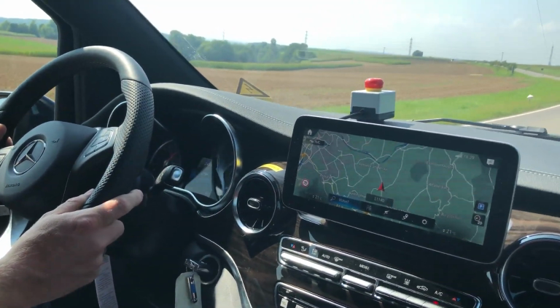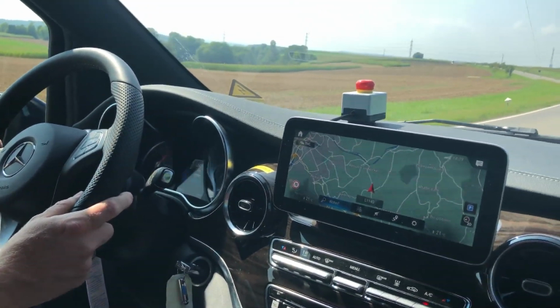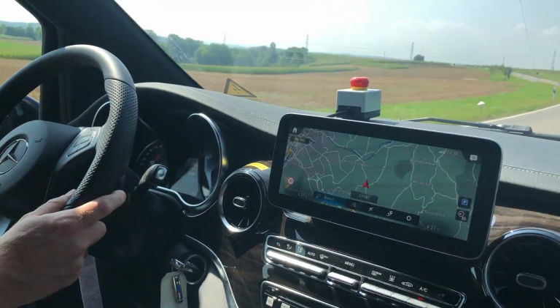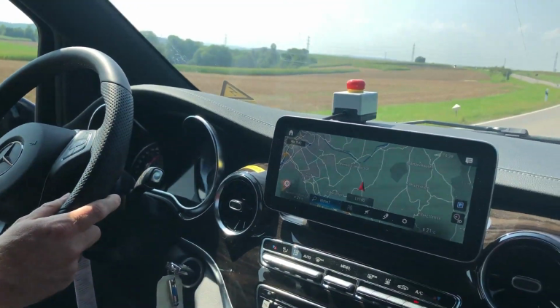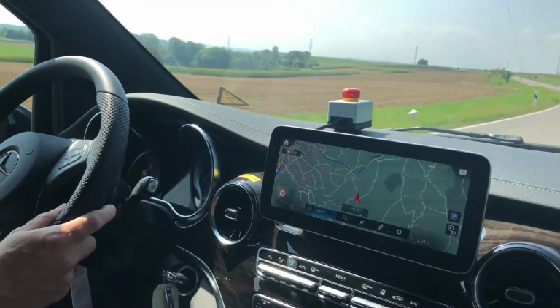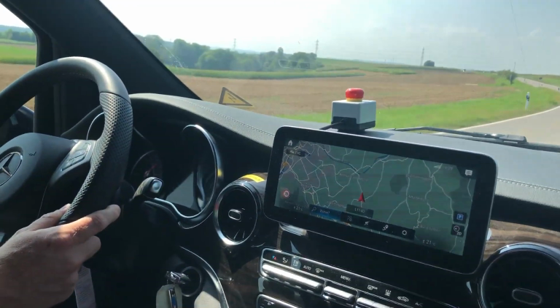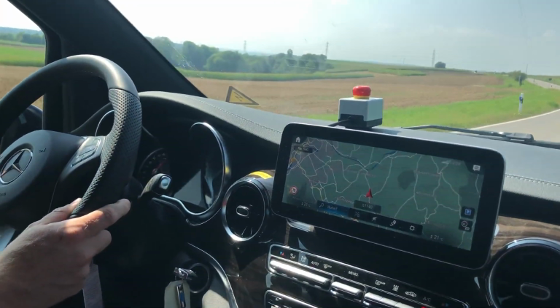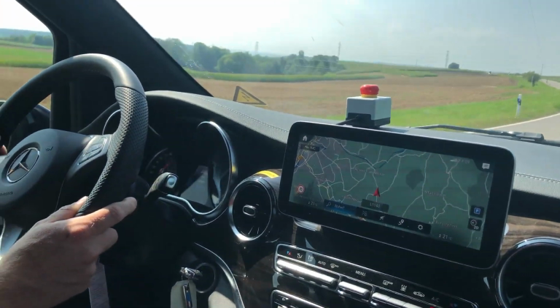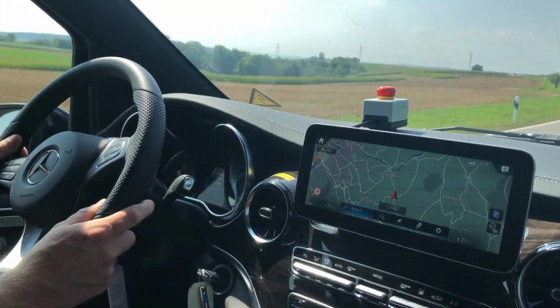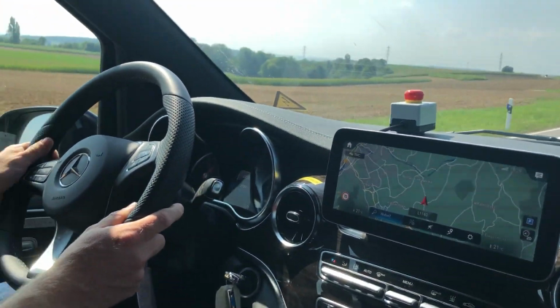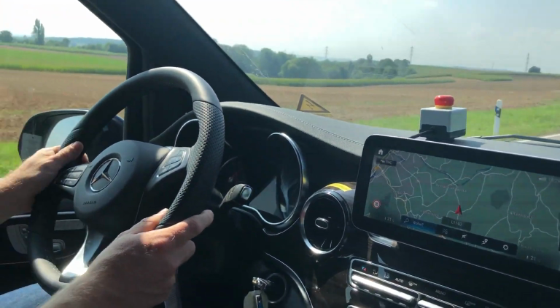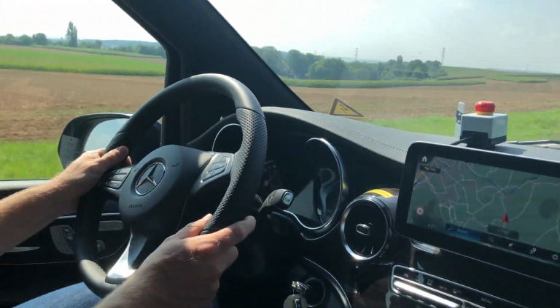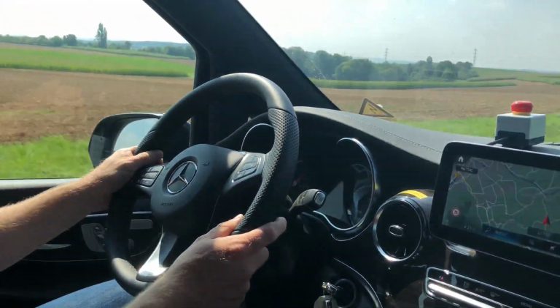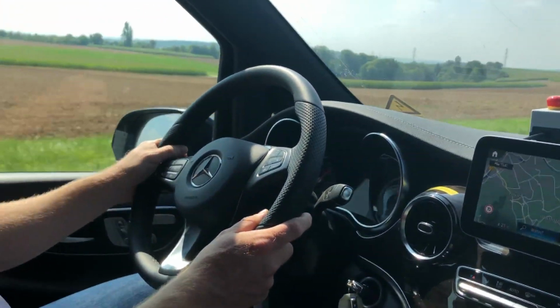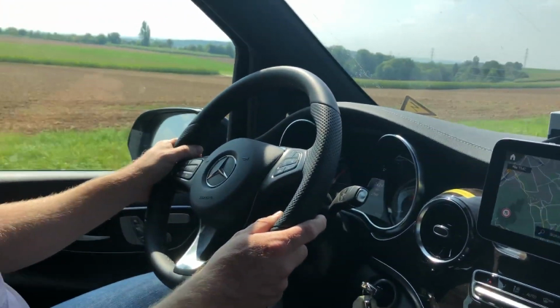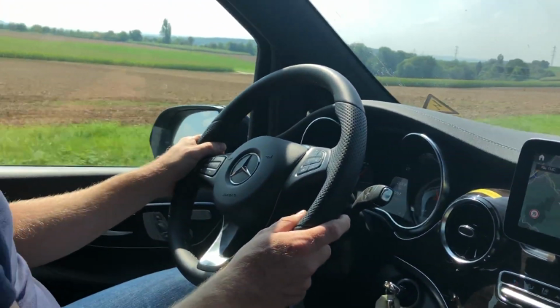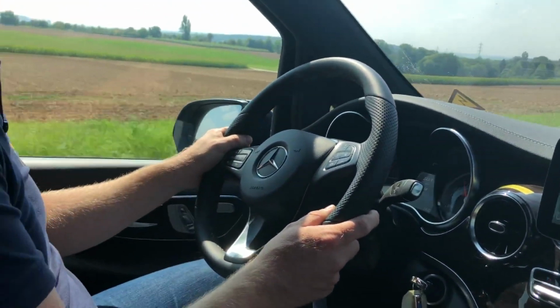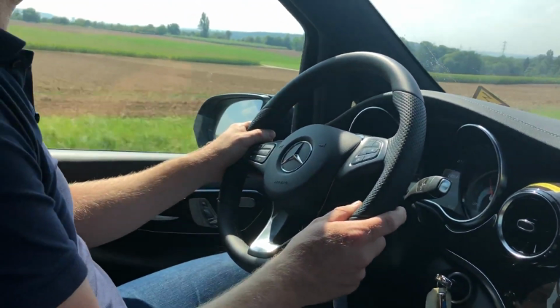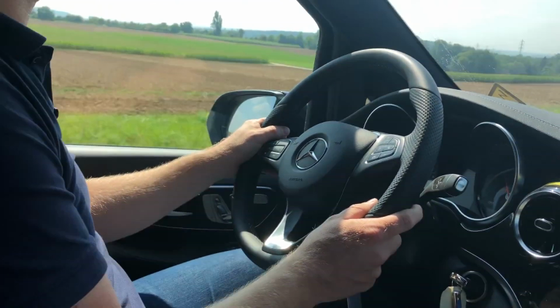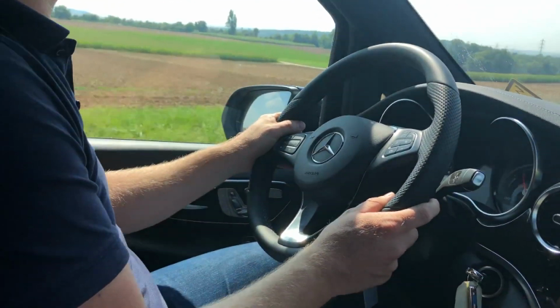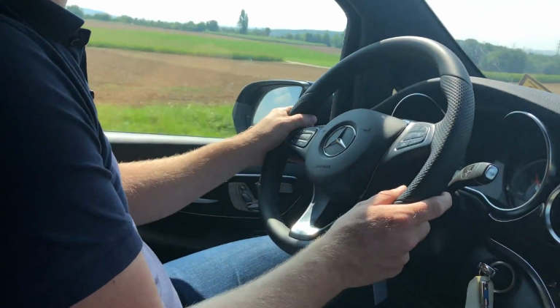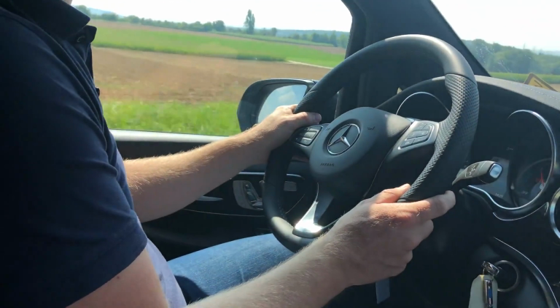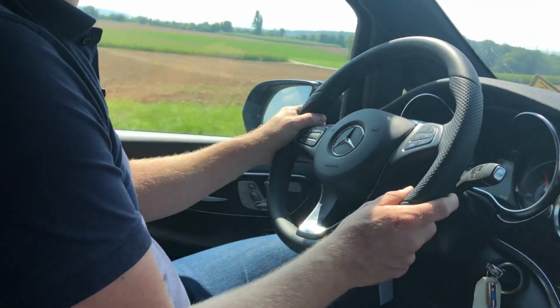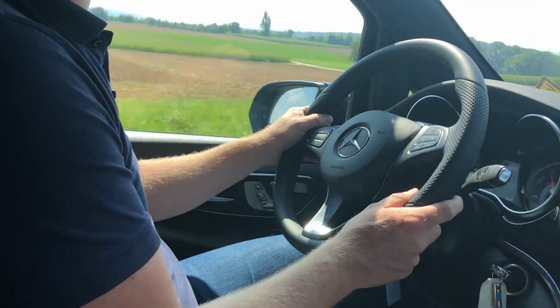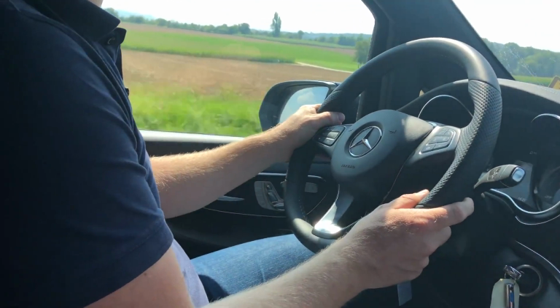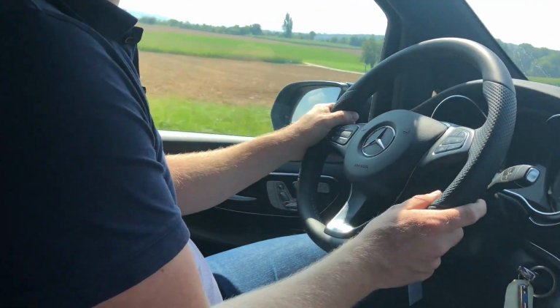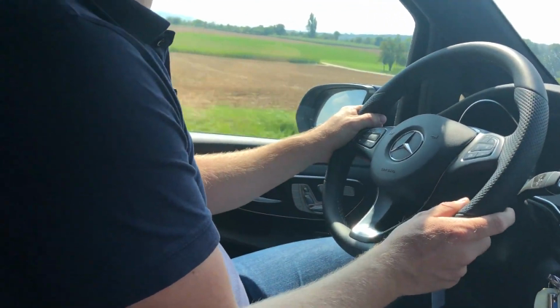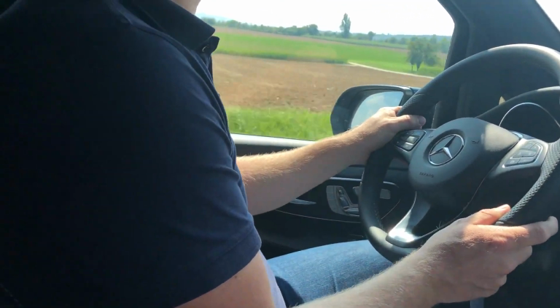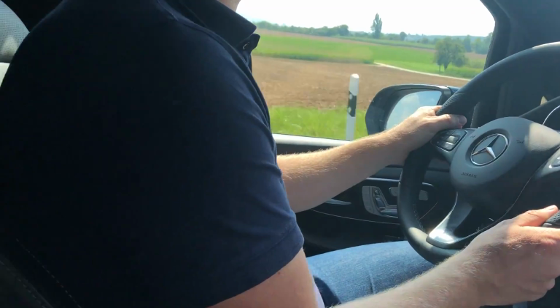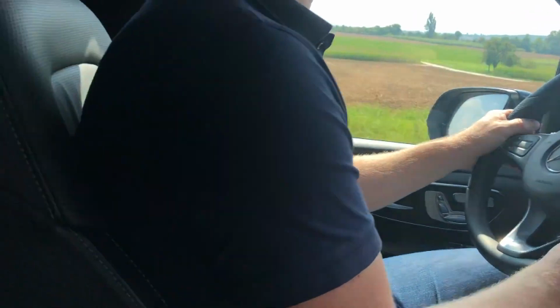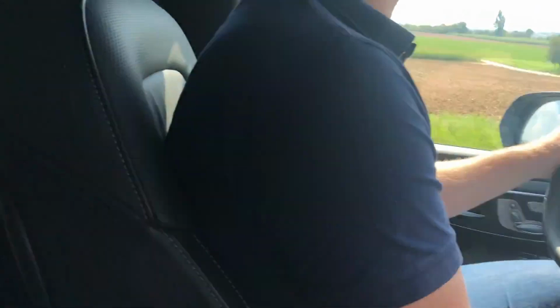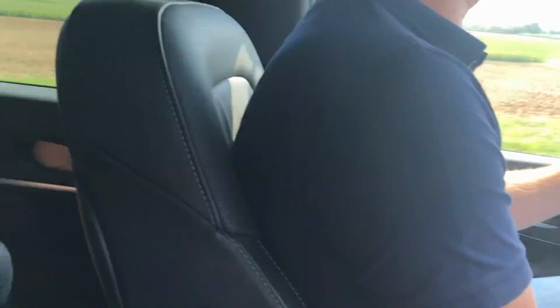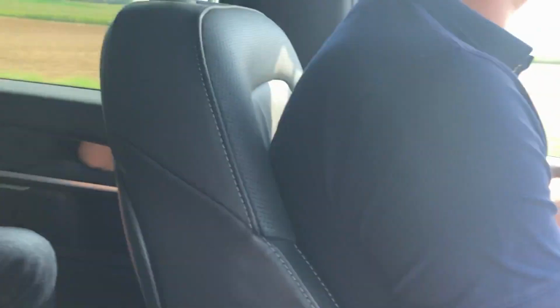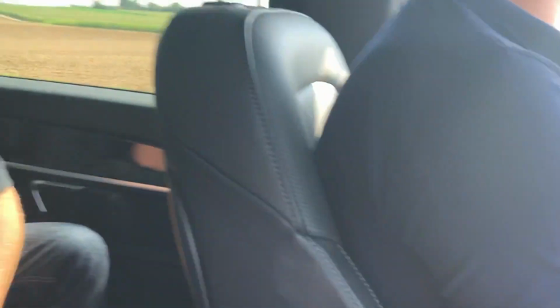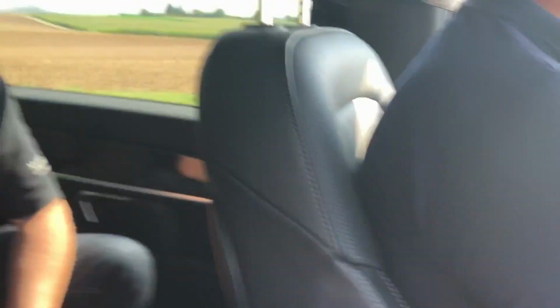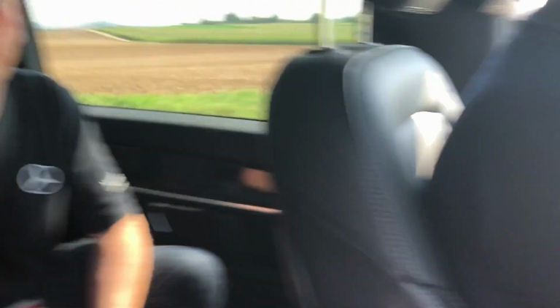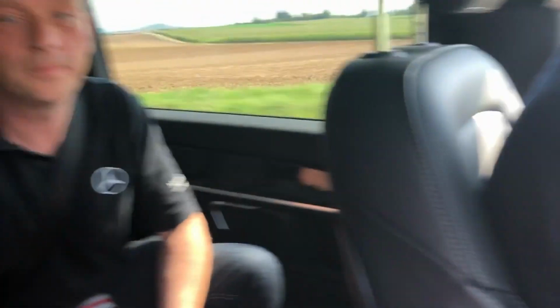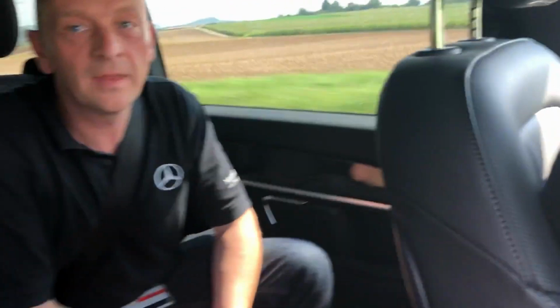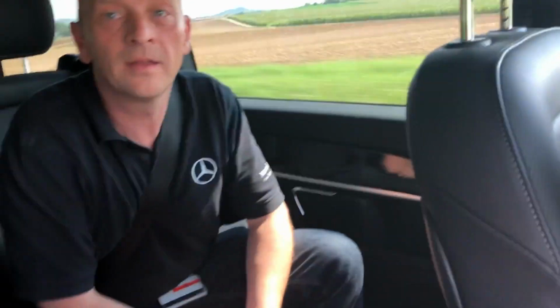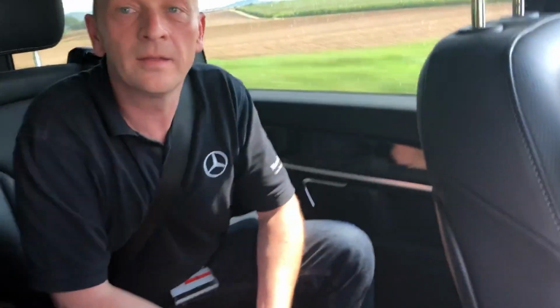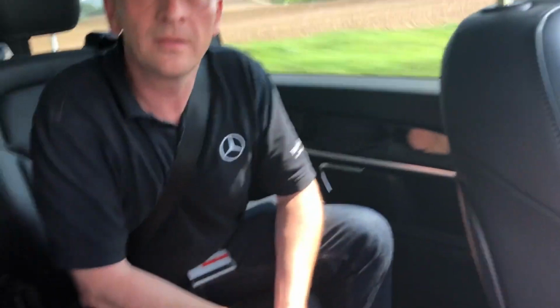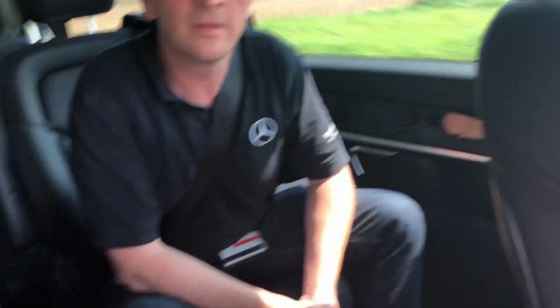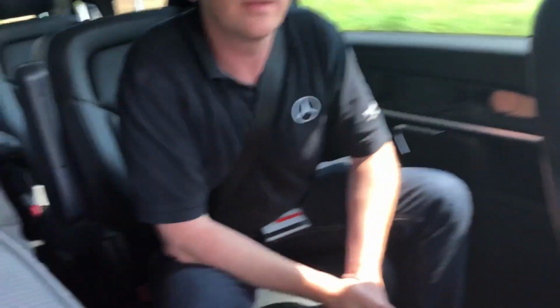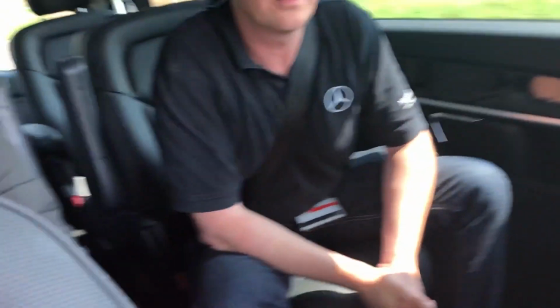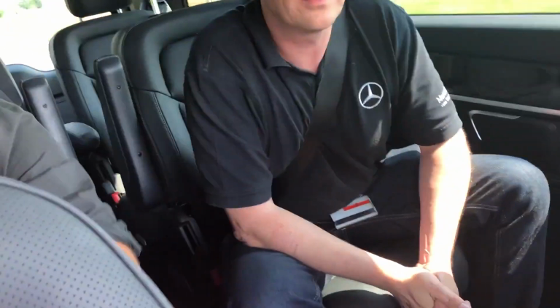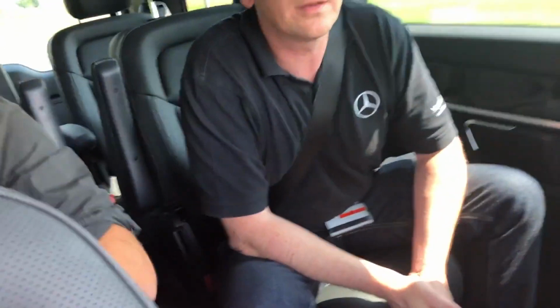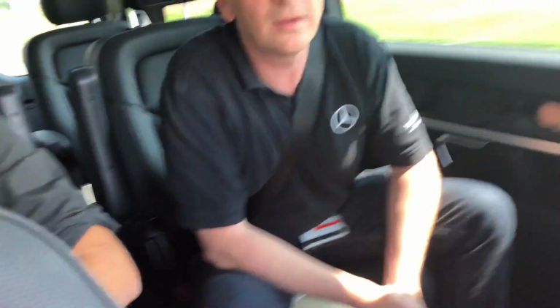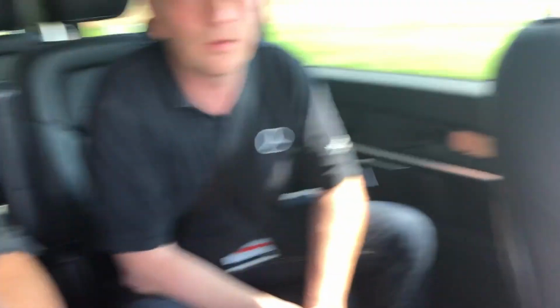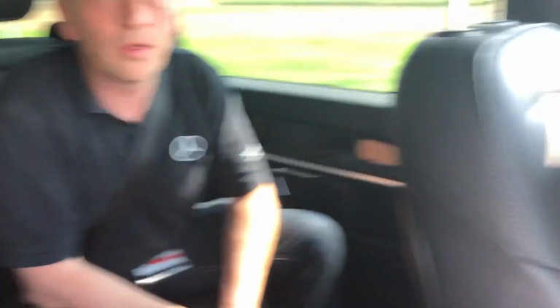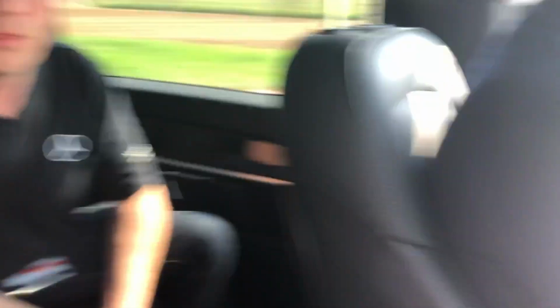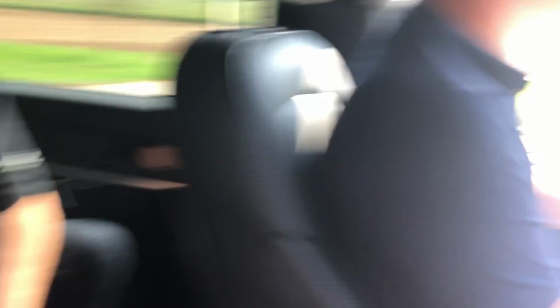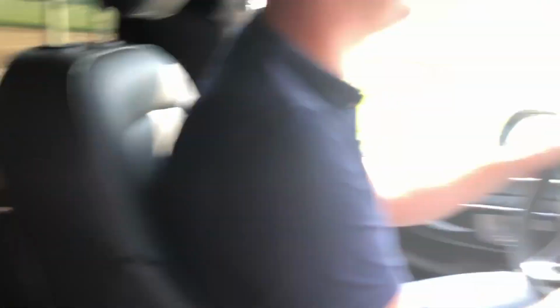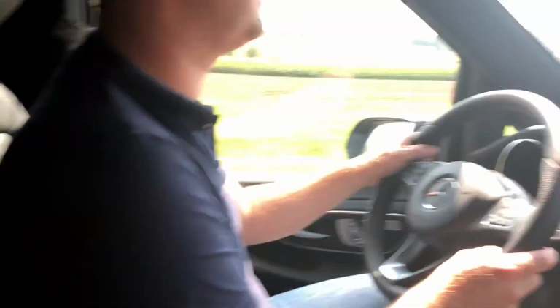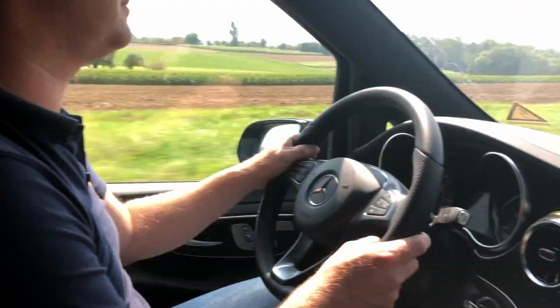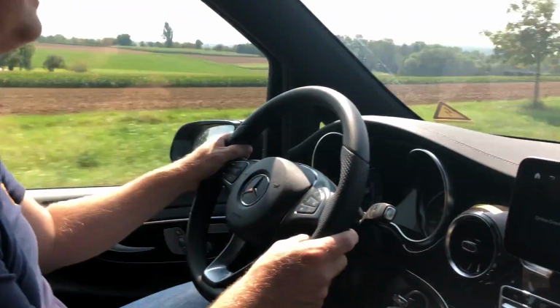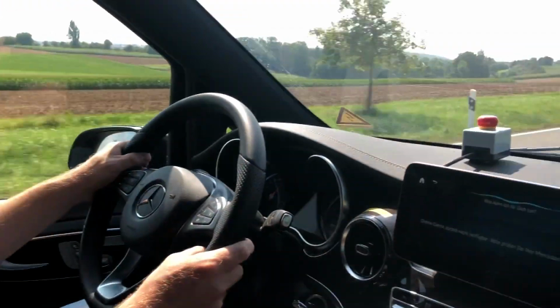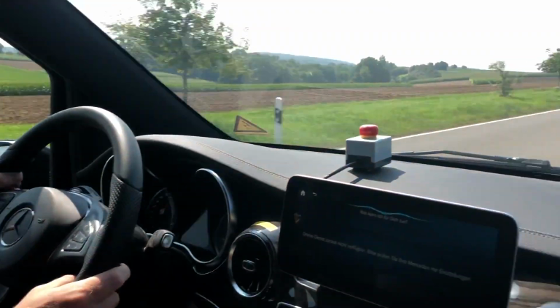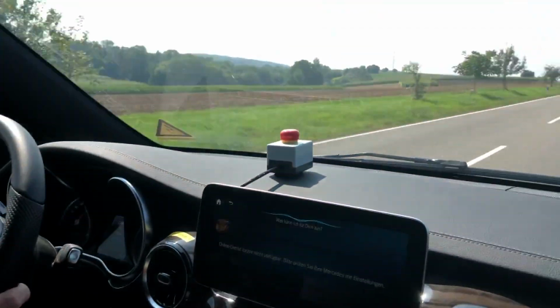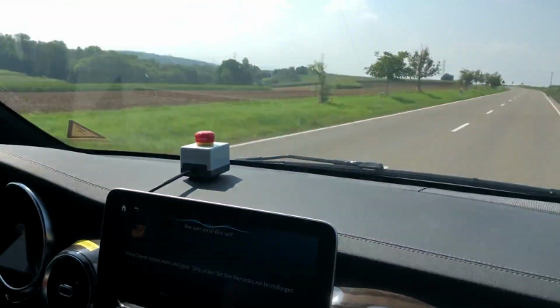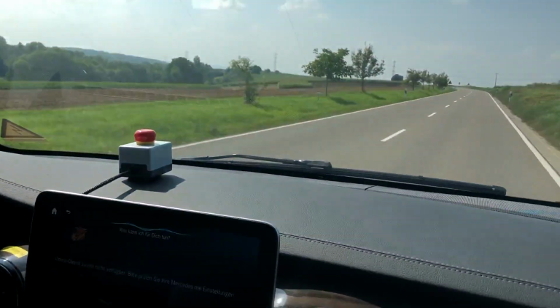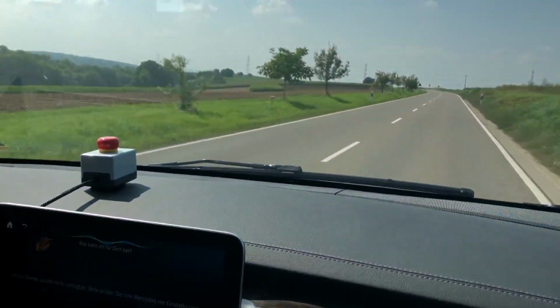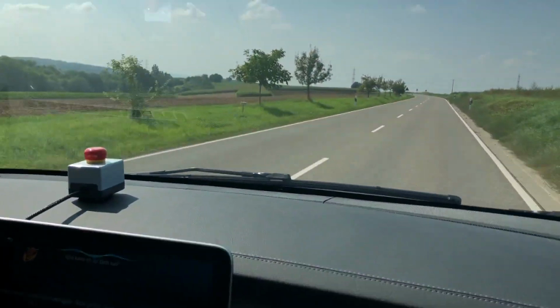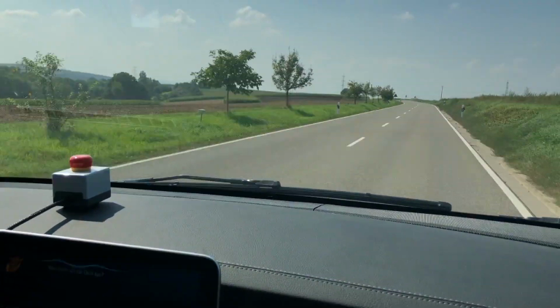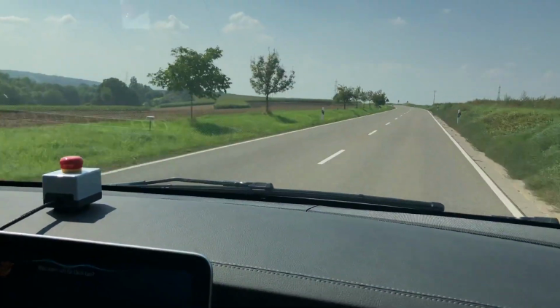Mercedes announced this last week, or the week before. Yeah, so we're doing a little test drive here.